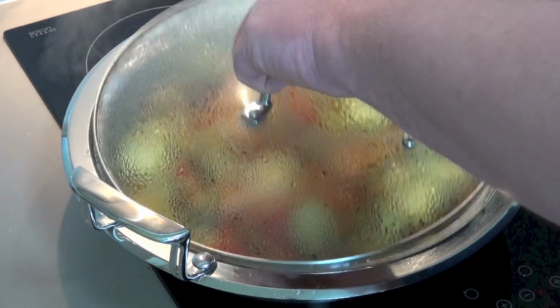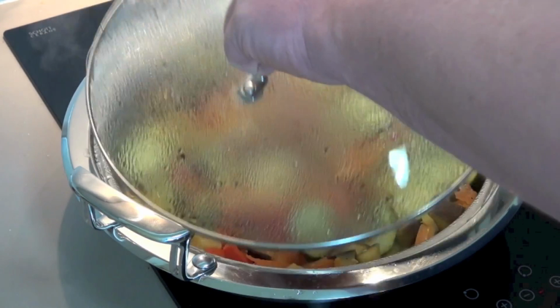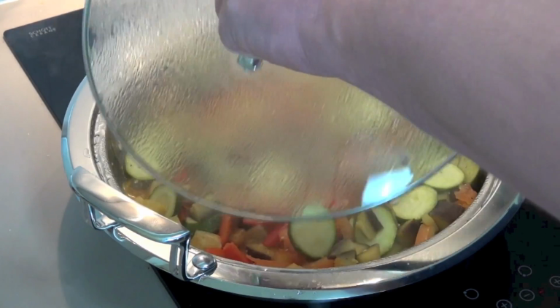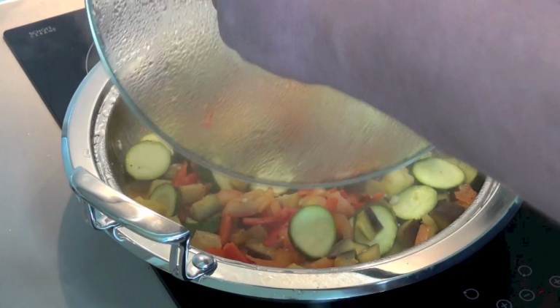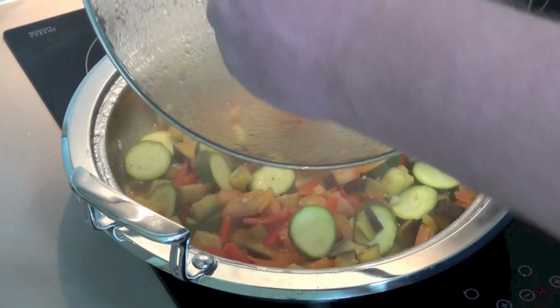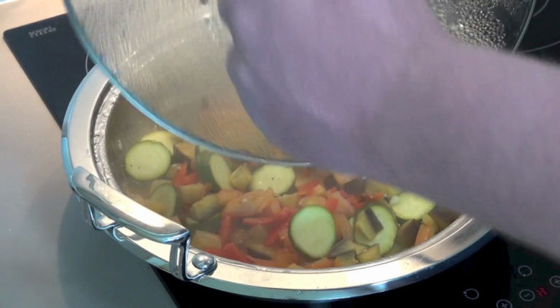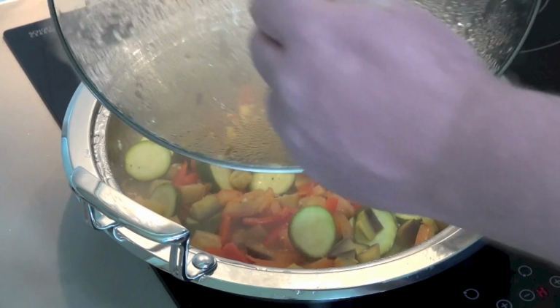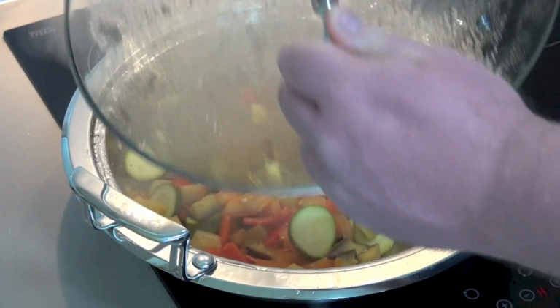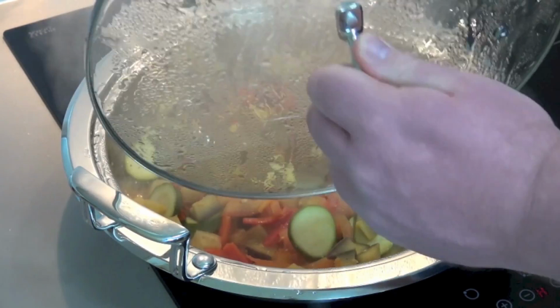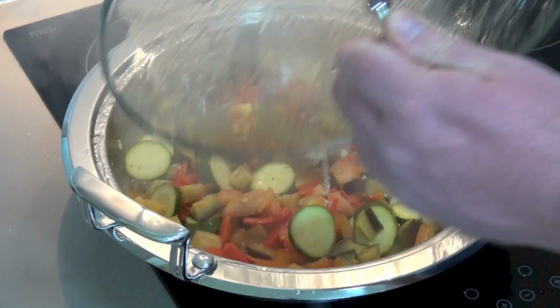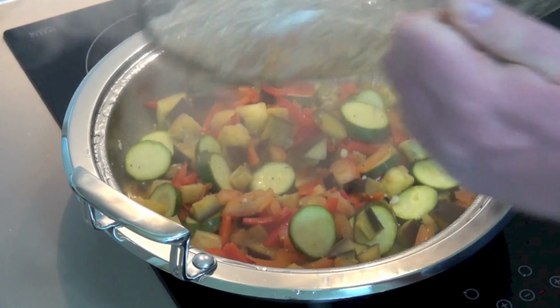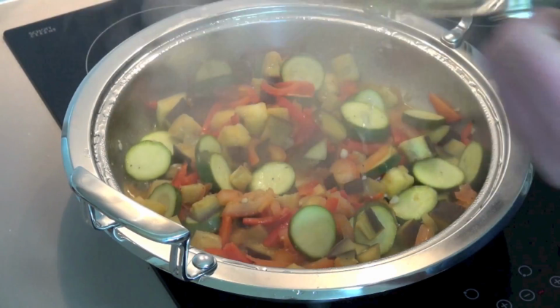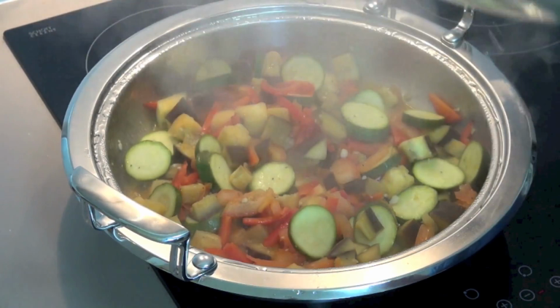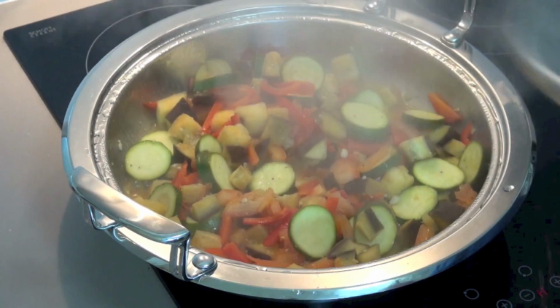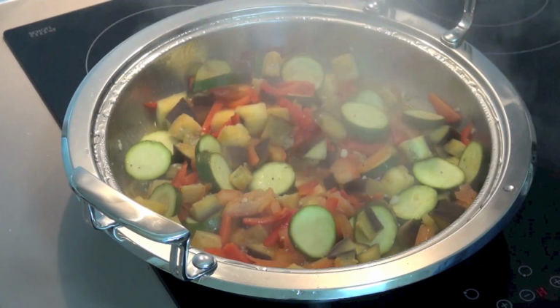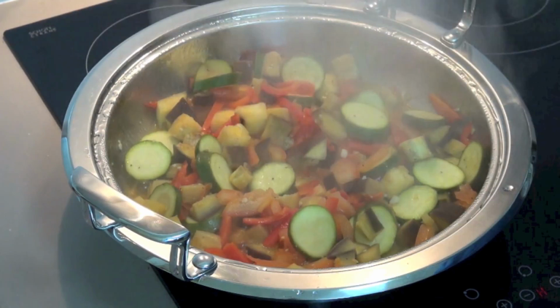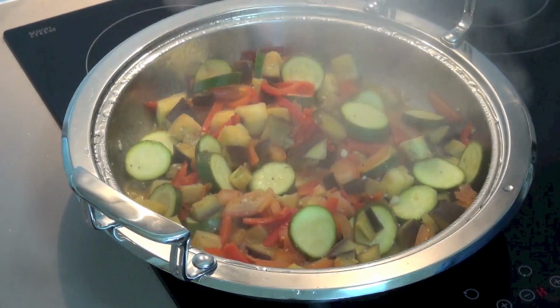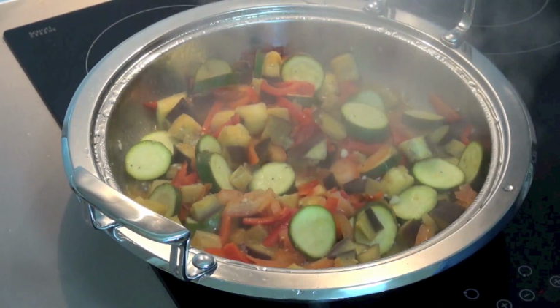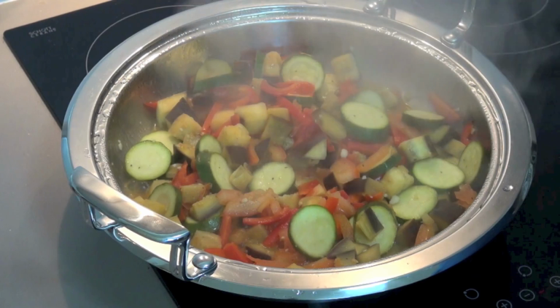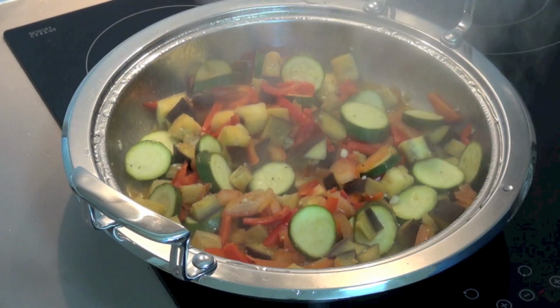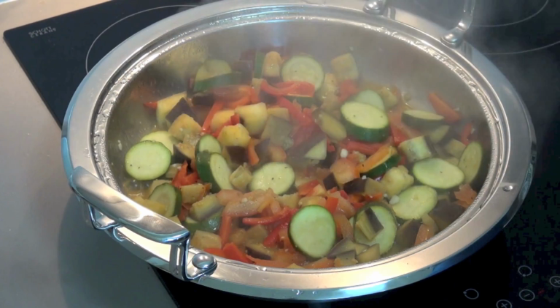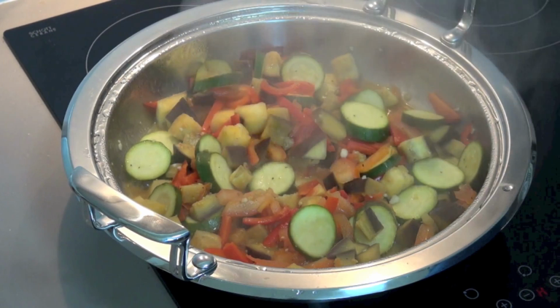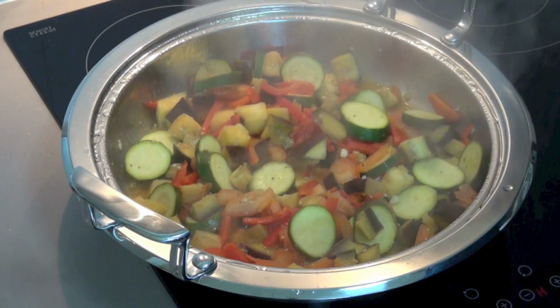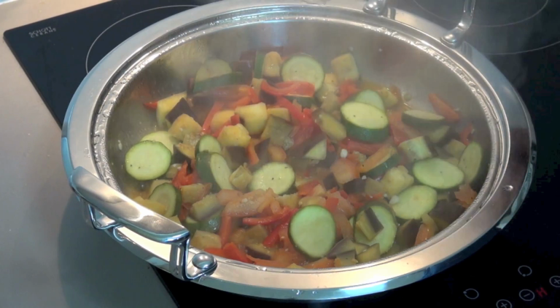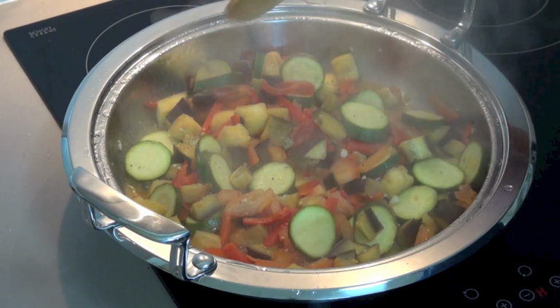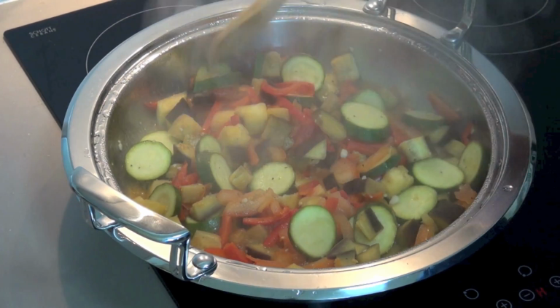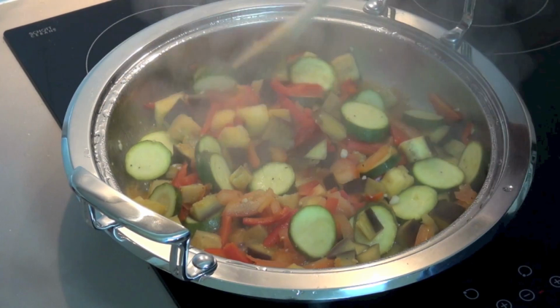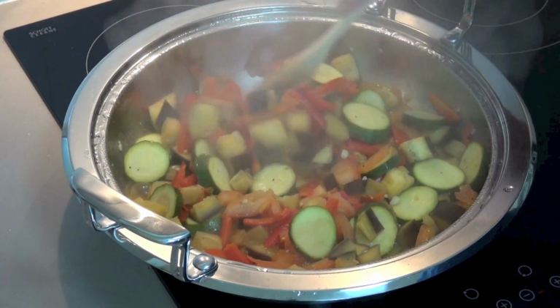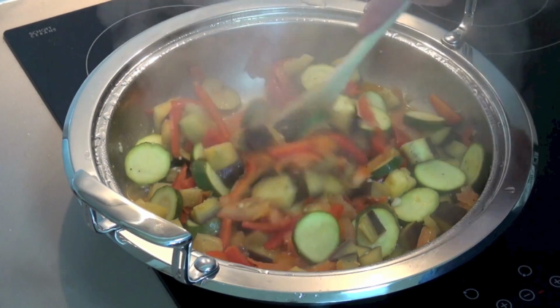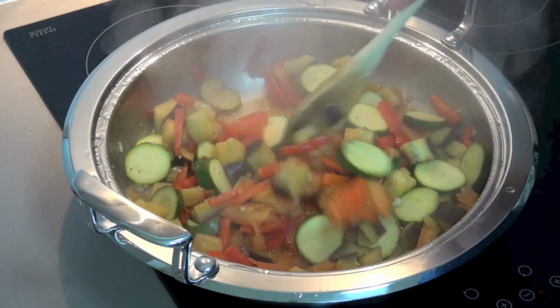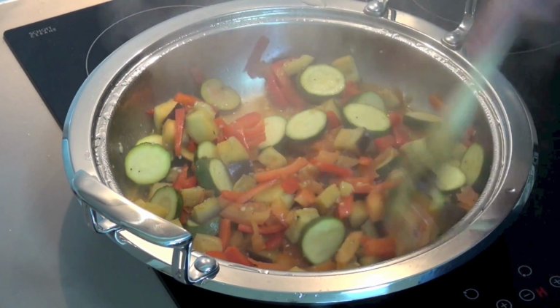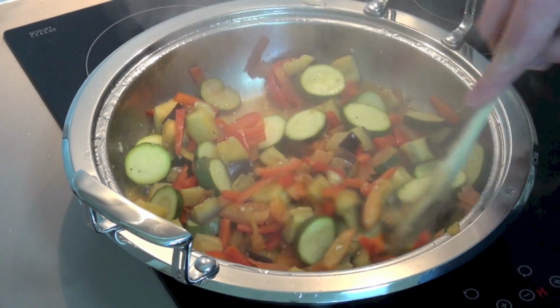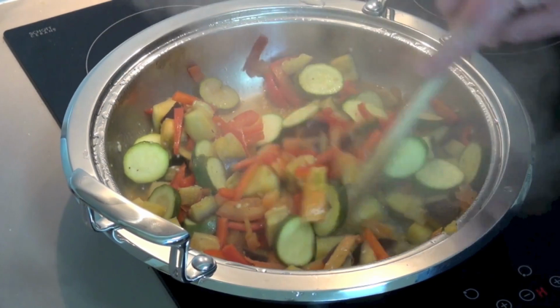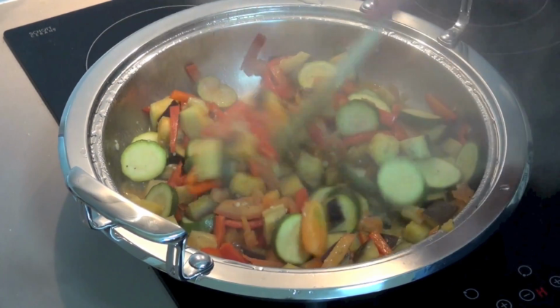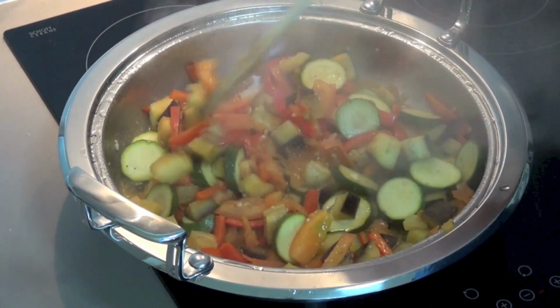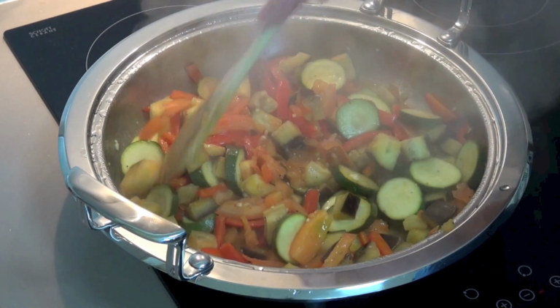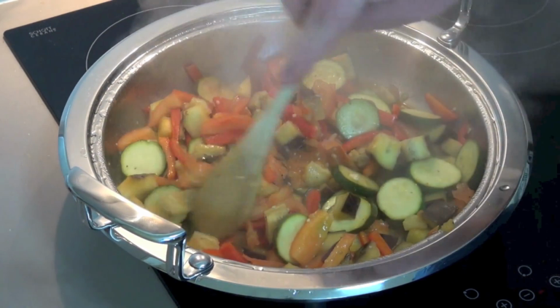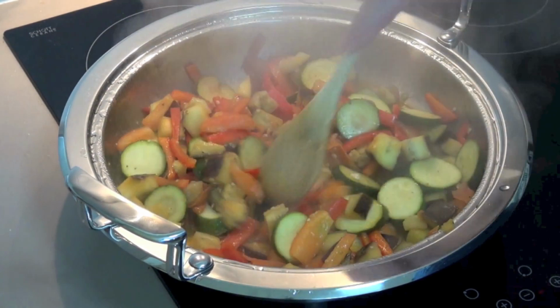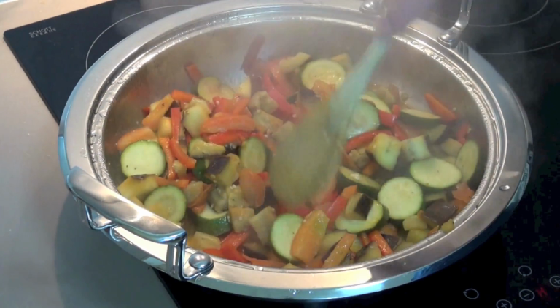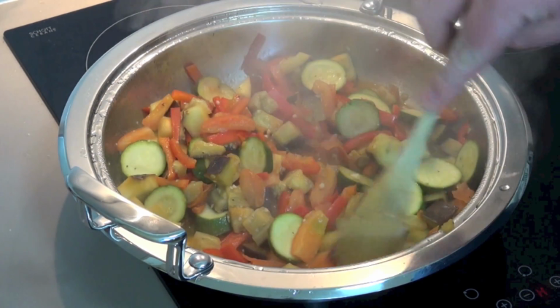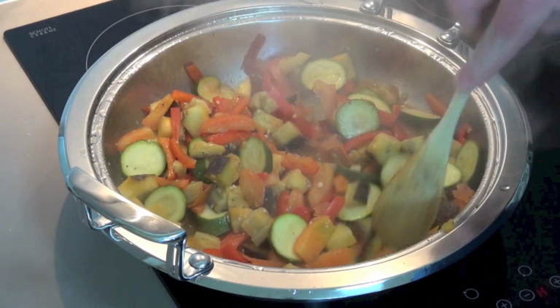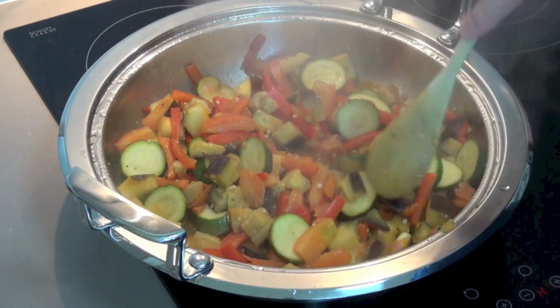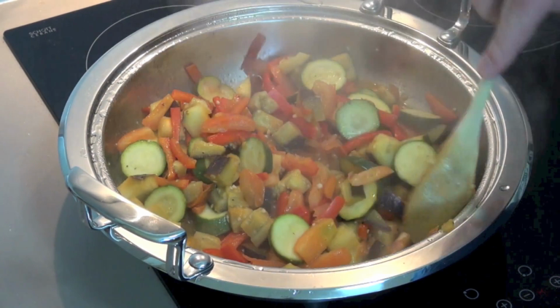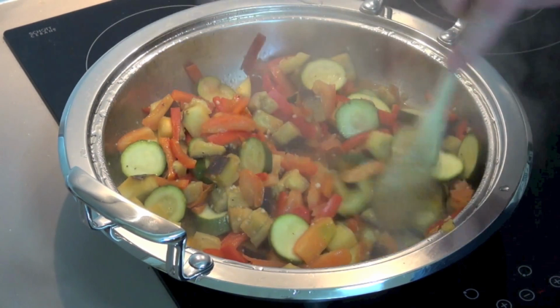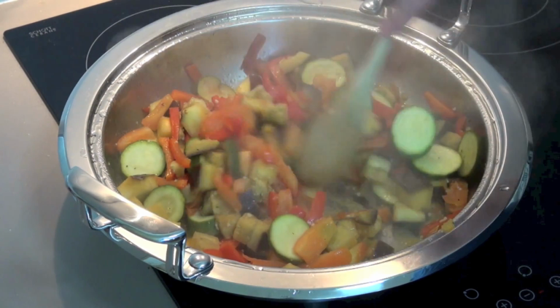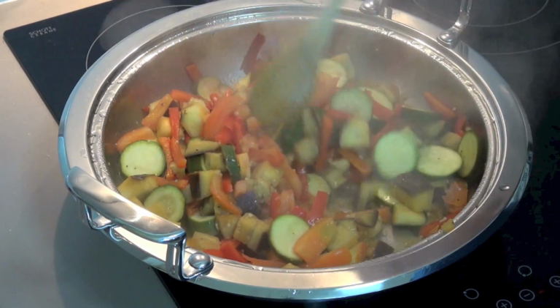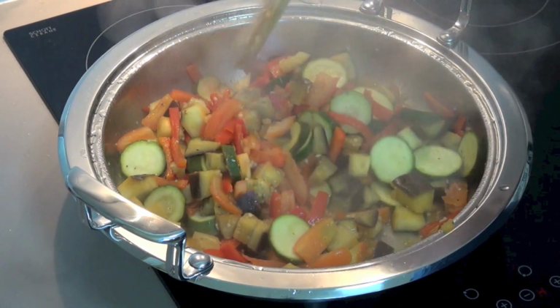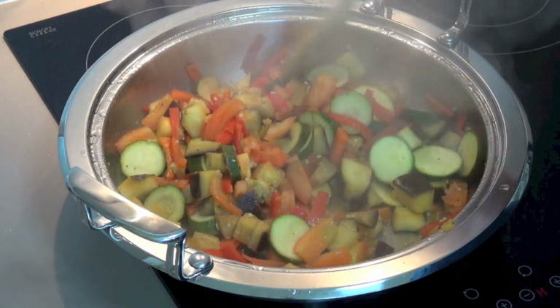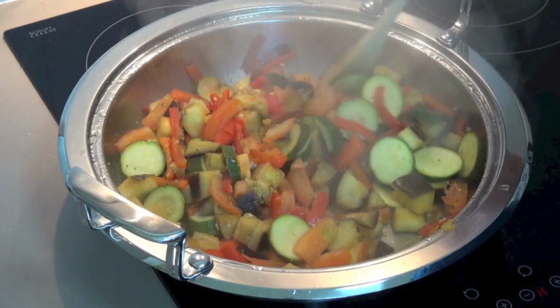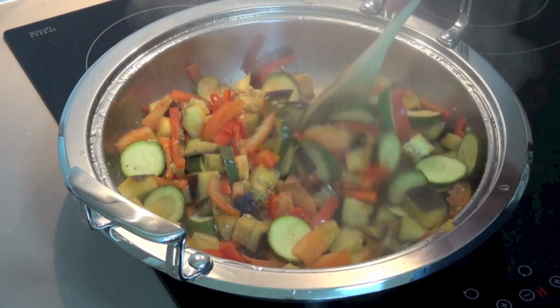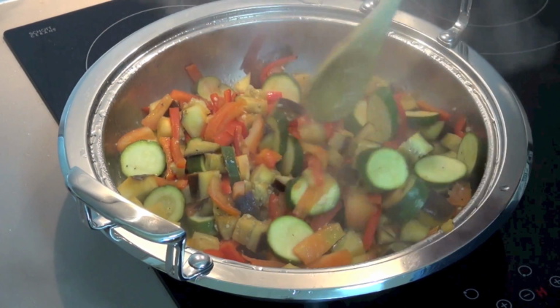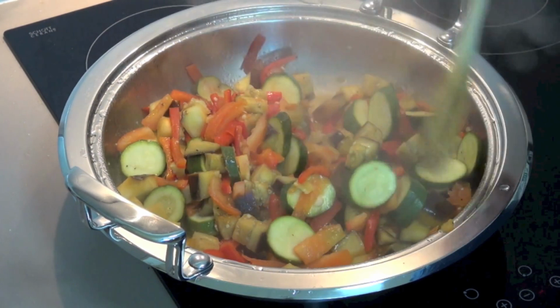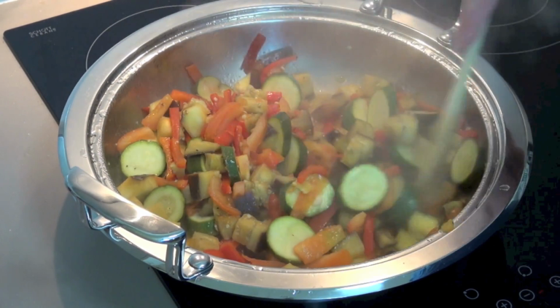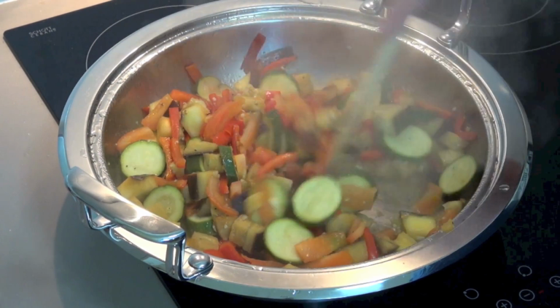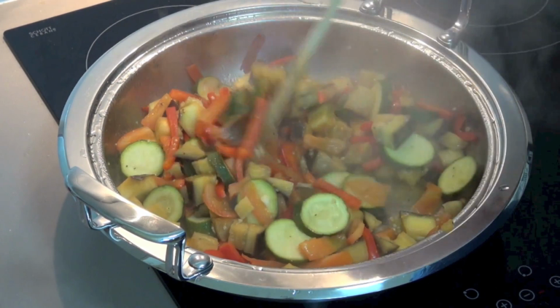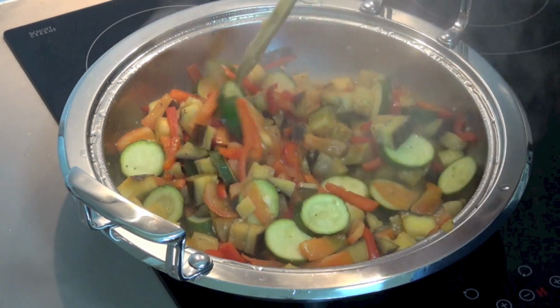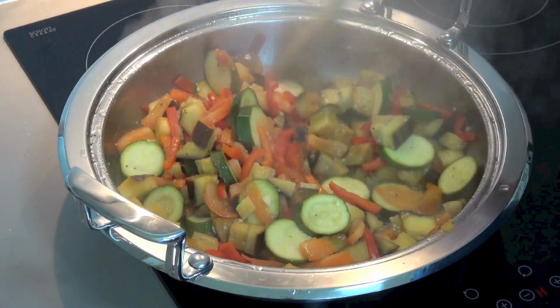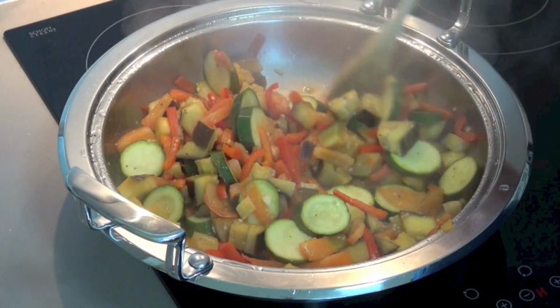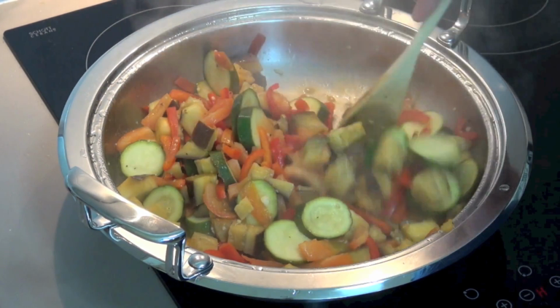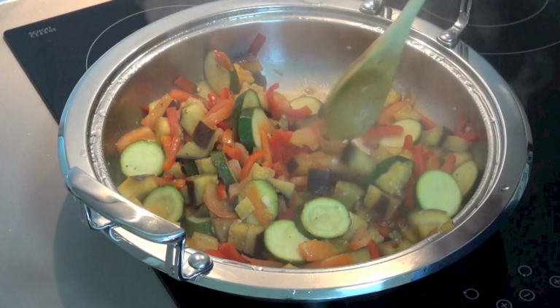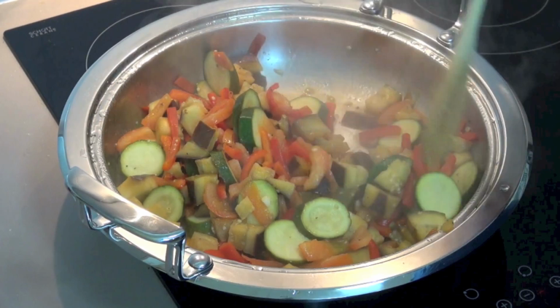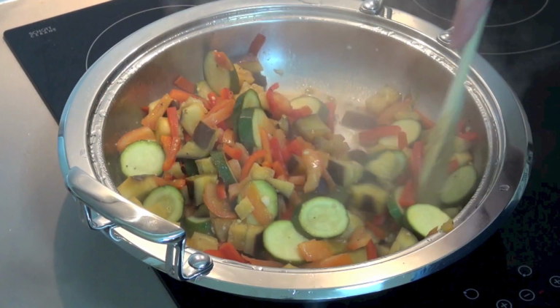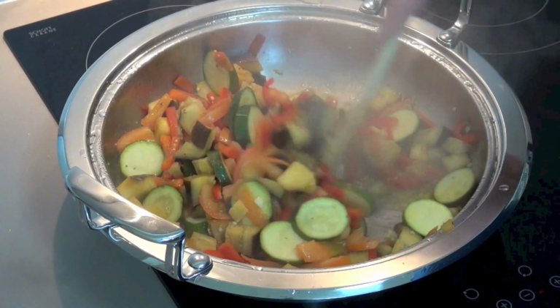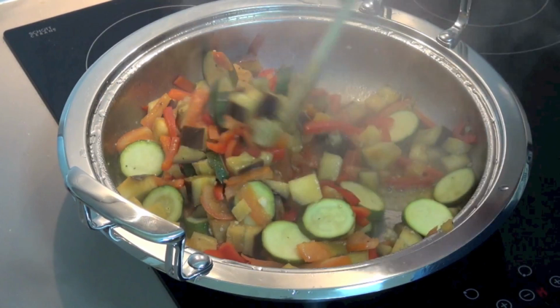Five minutes later — whoo, wow, hot — that is looking sensational. I think we're just about ready to serve.